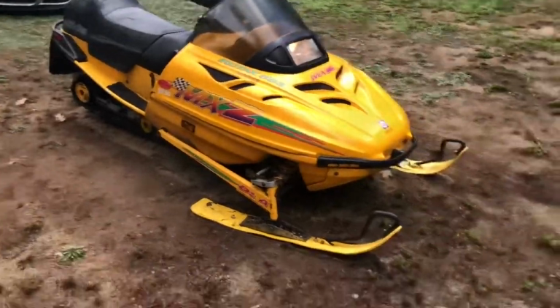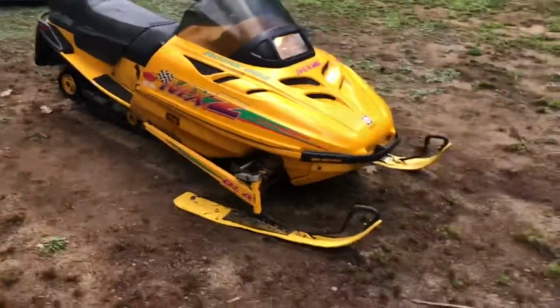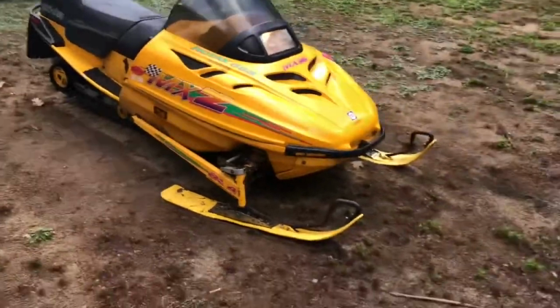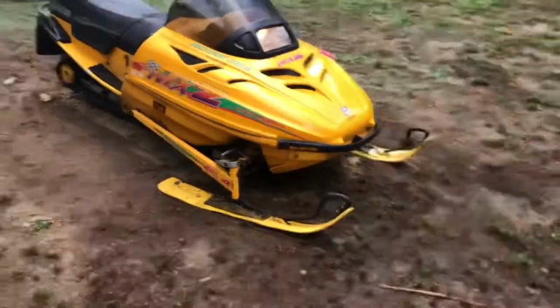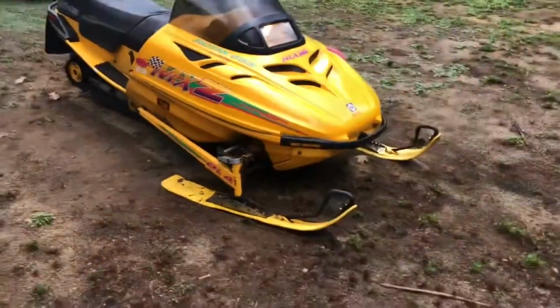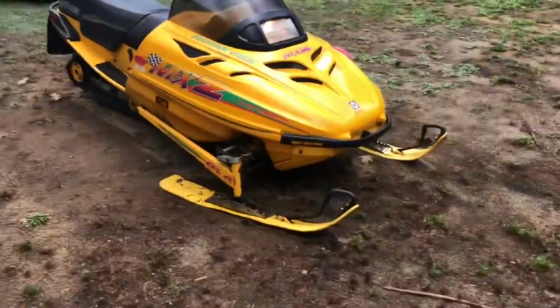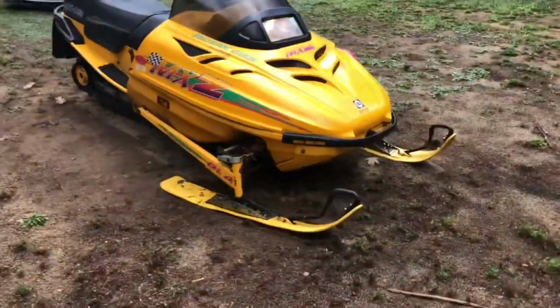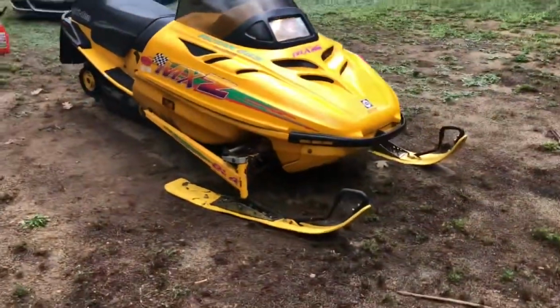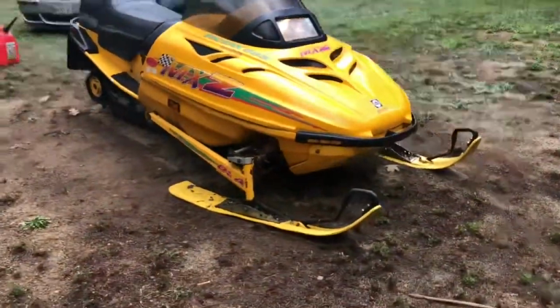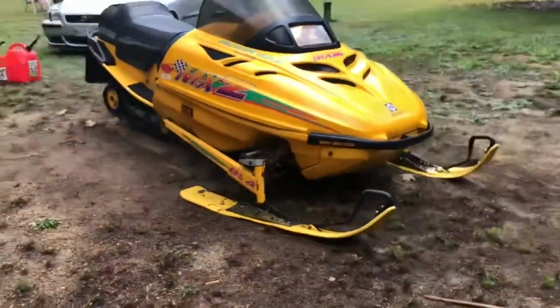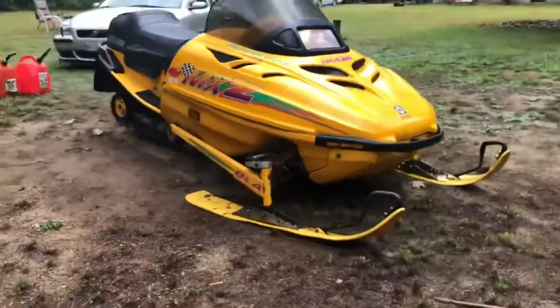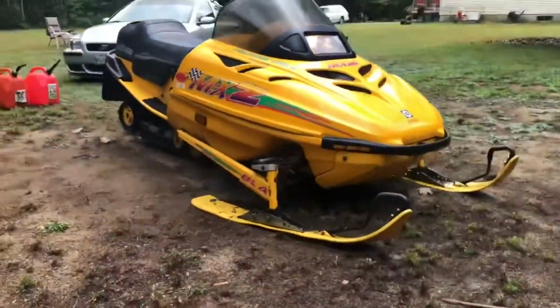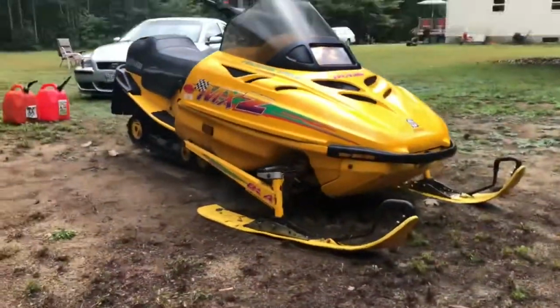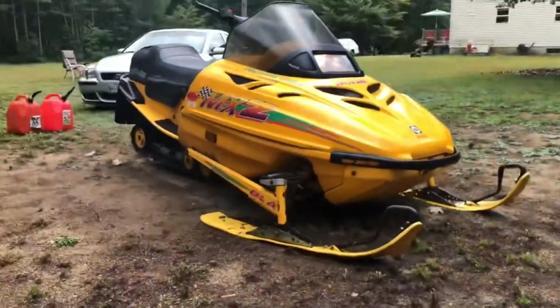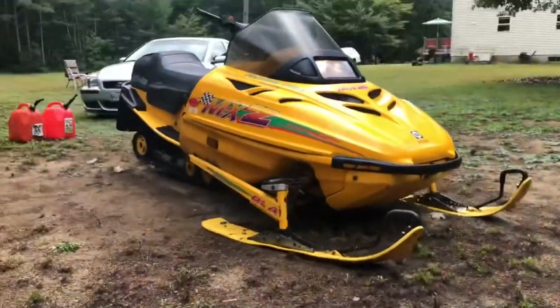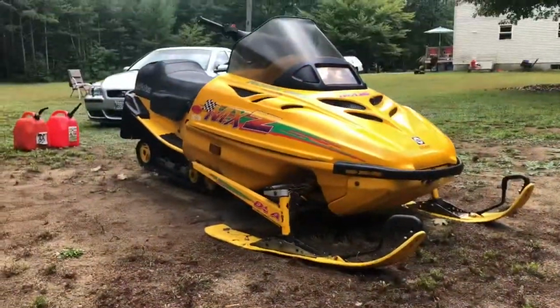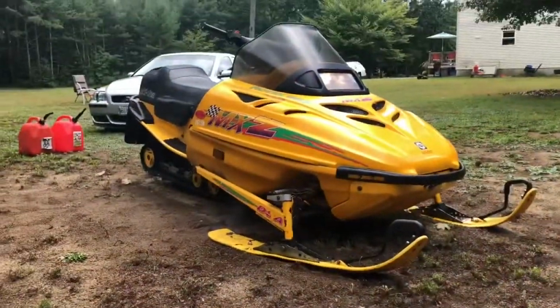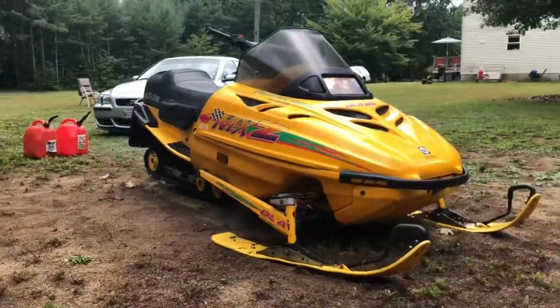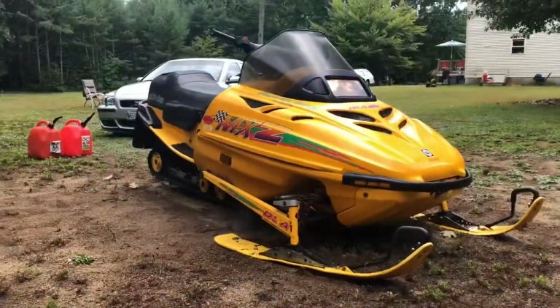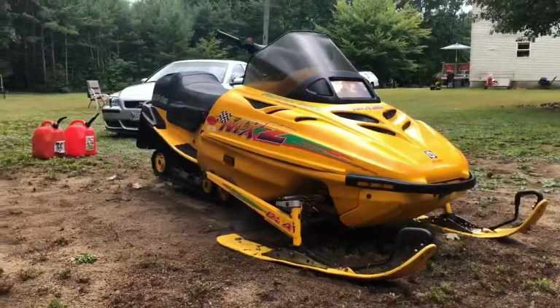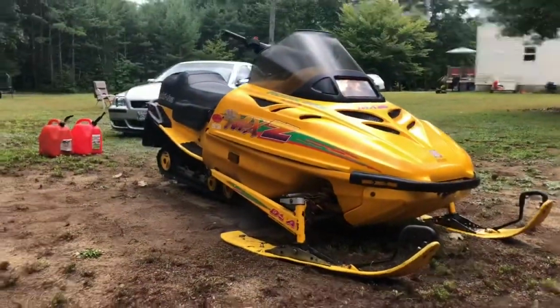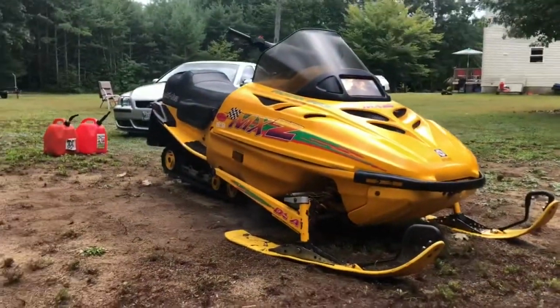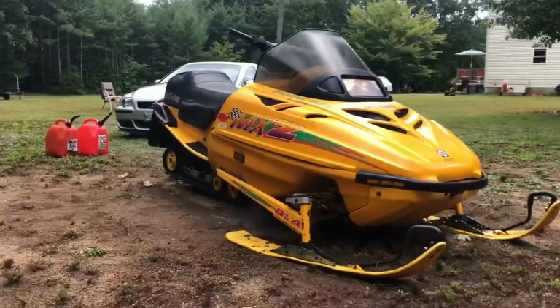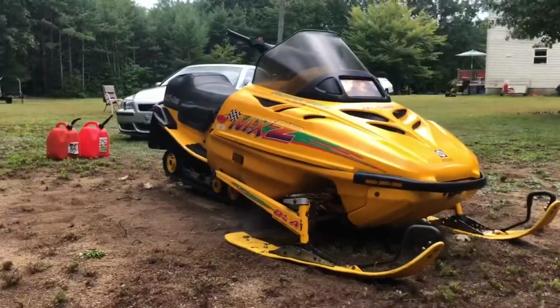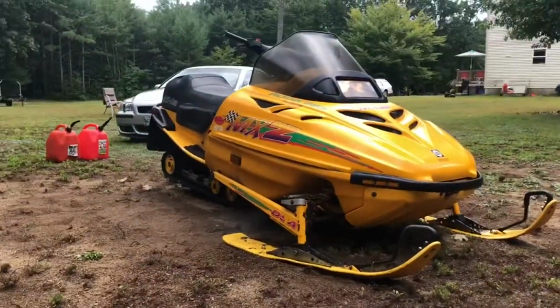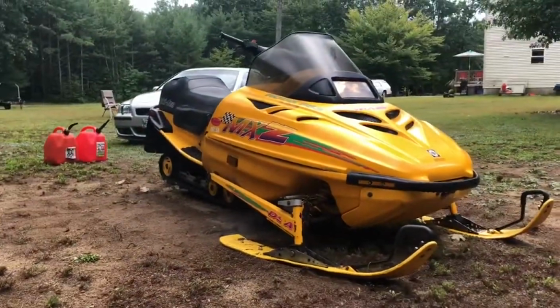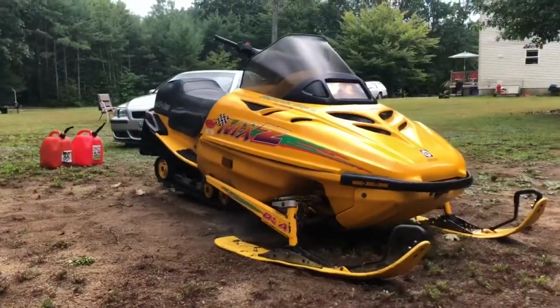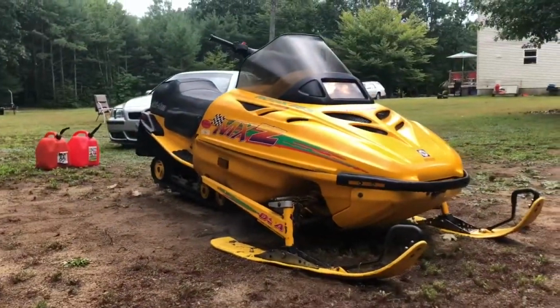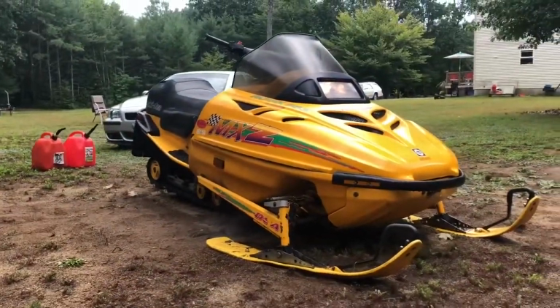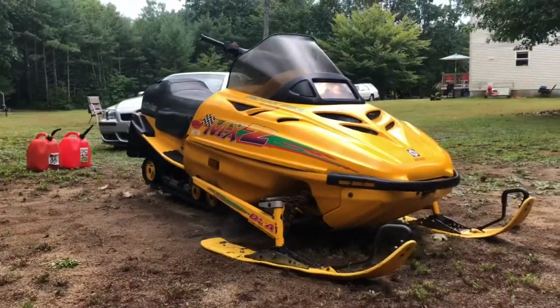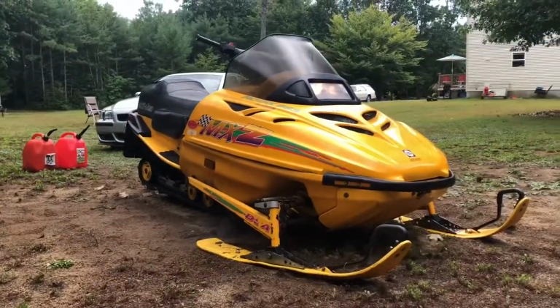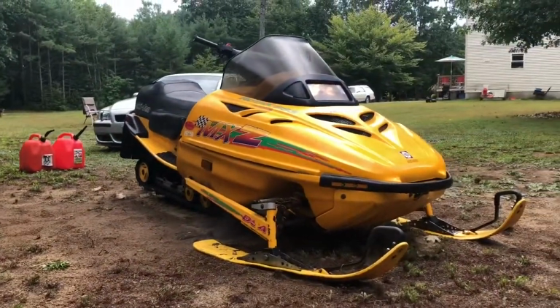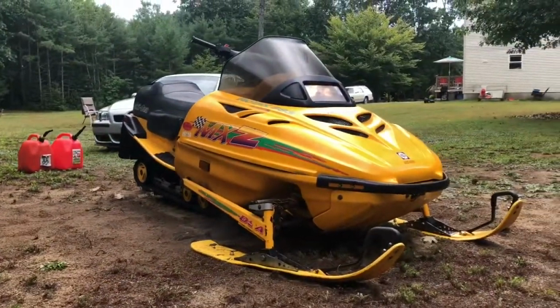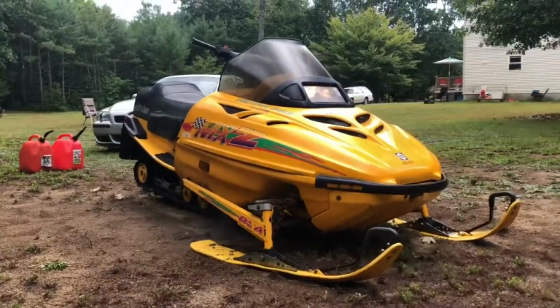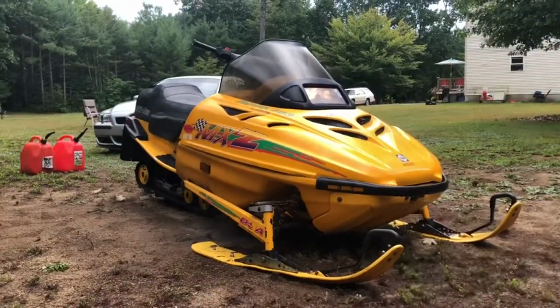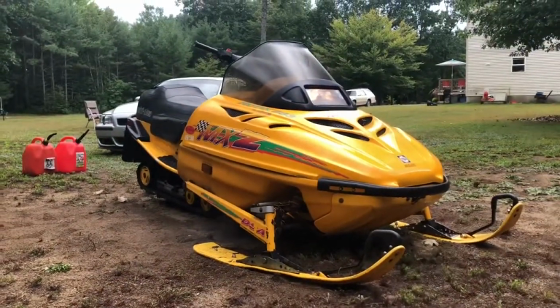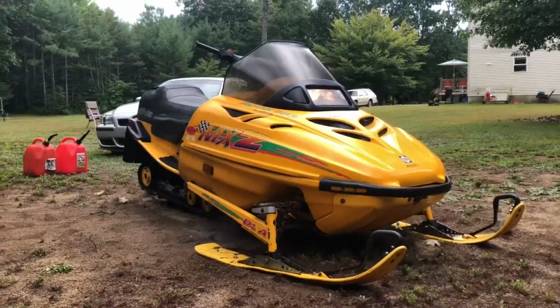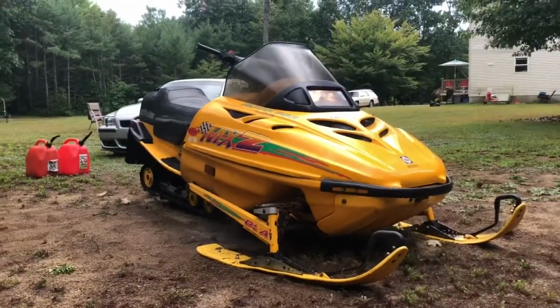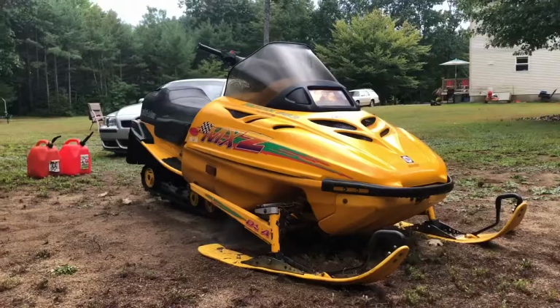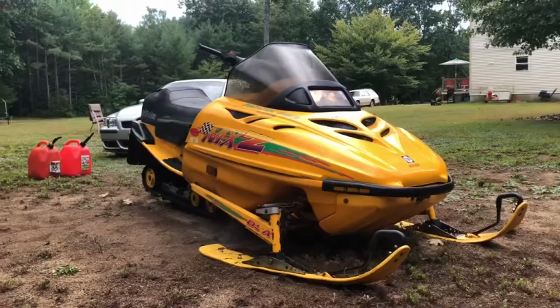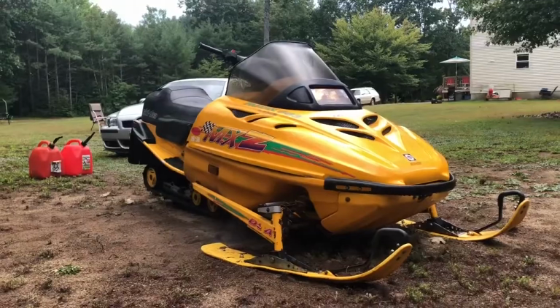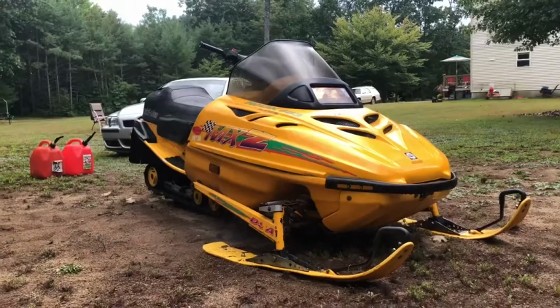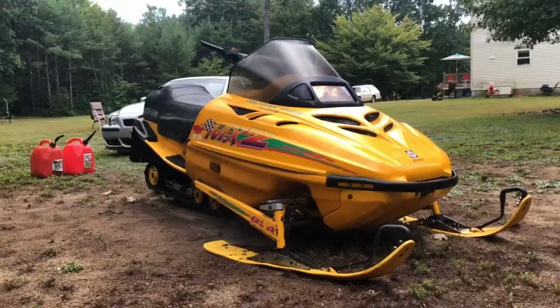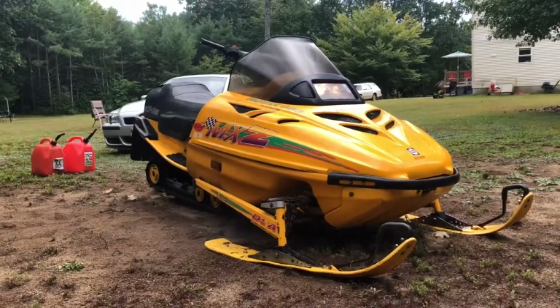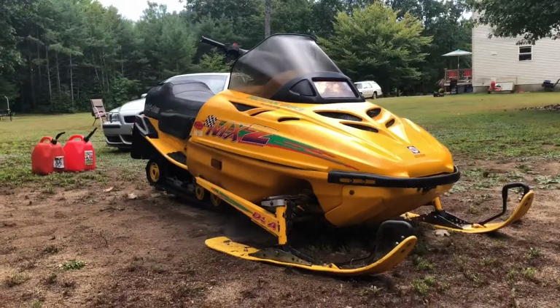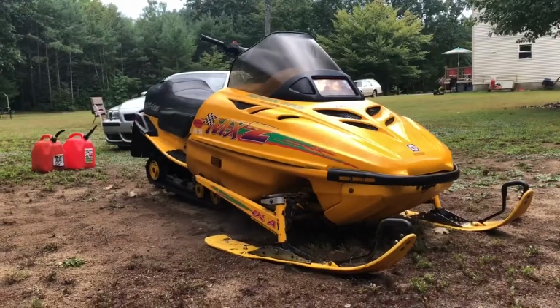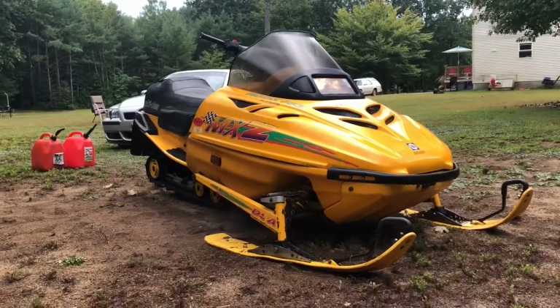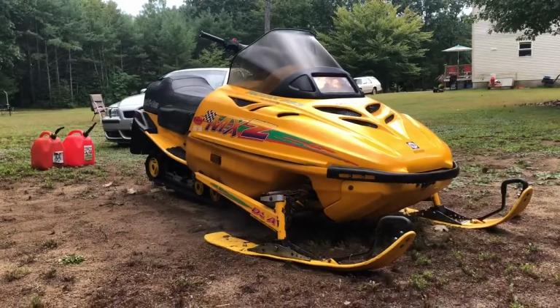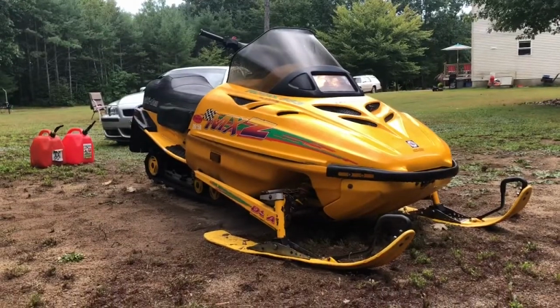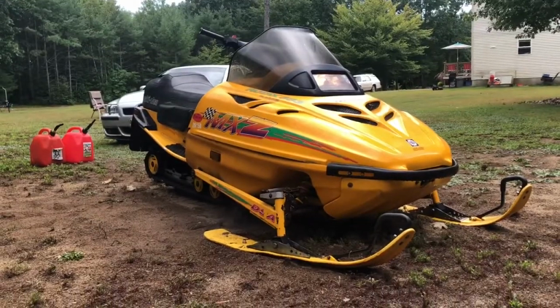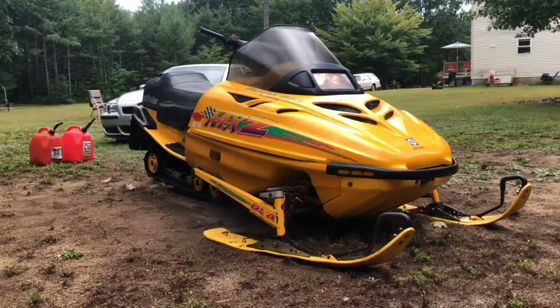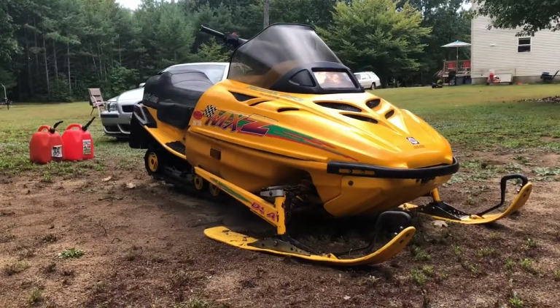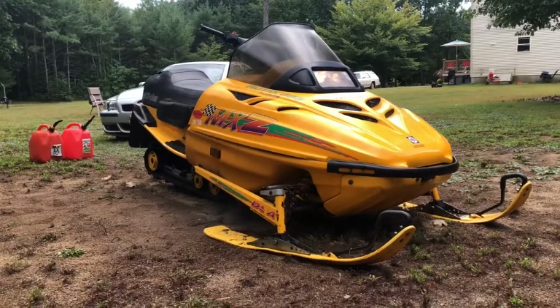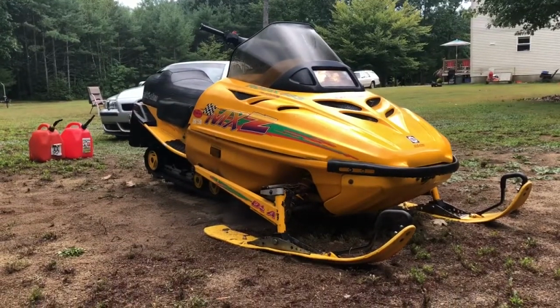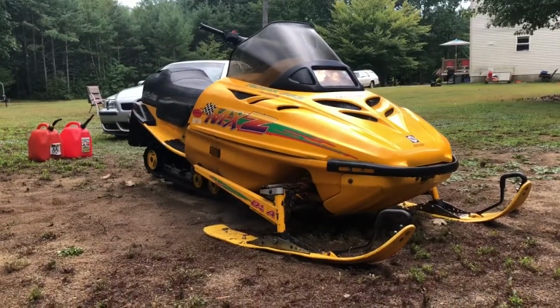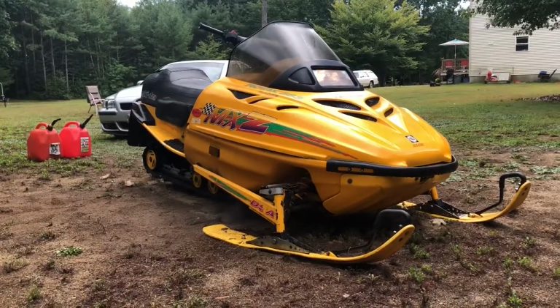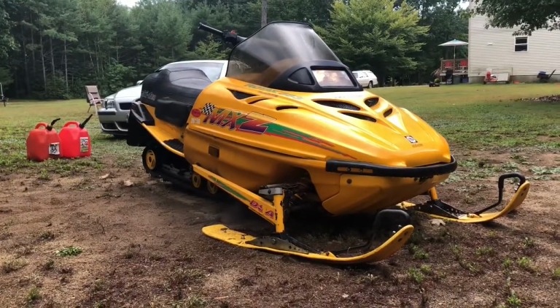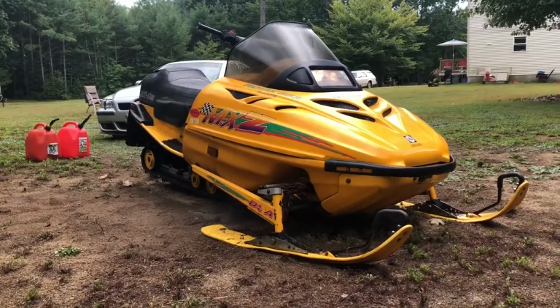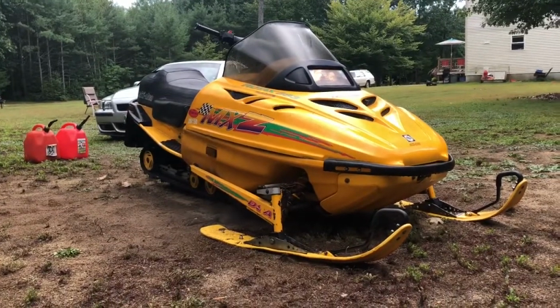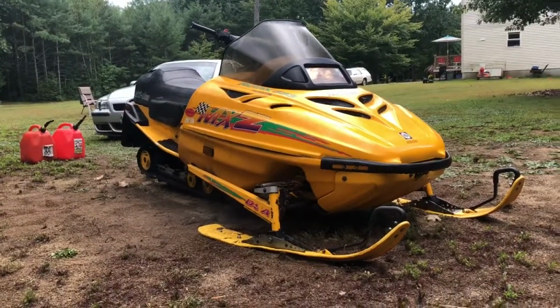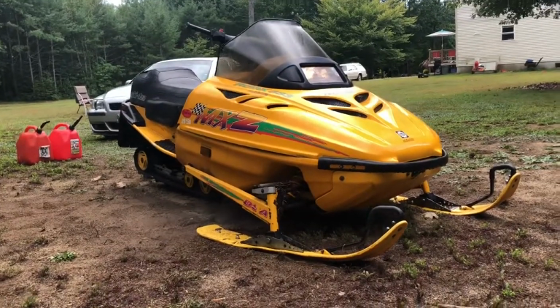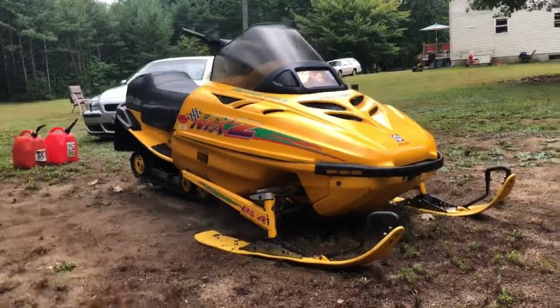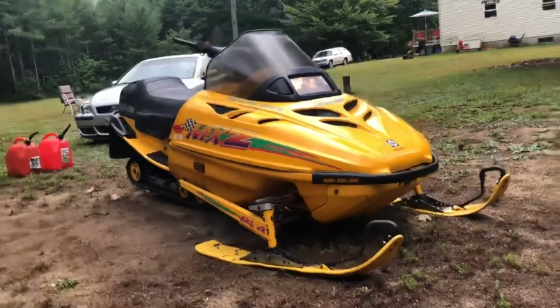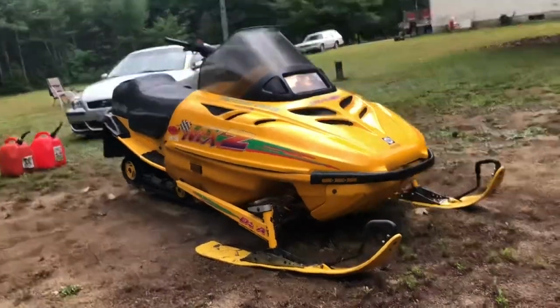Cute looking sled too. Budget sled on a beat — the rain gave it a little clean-off too, so it's looking good.